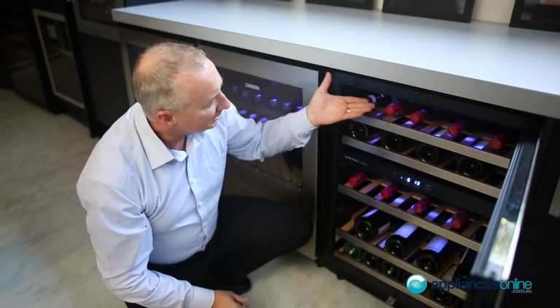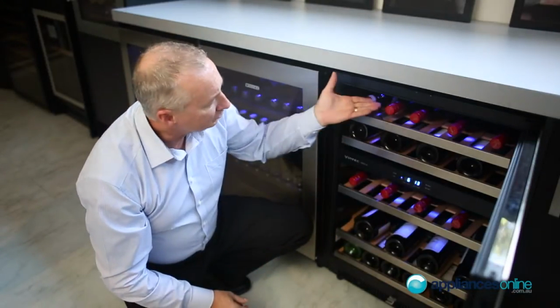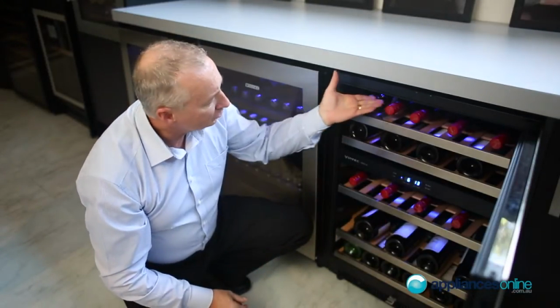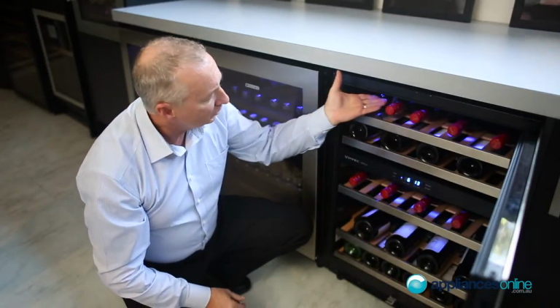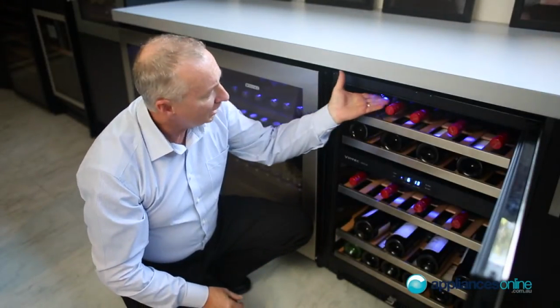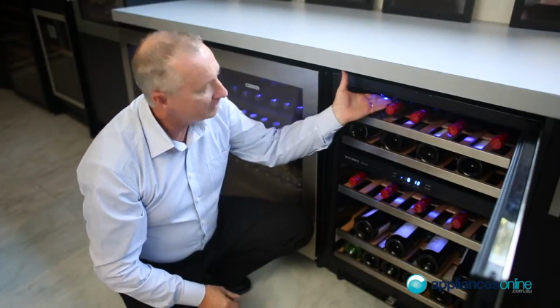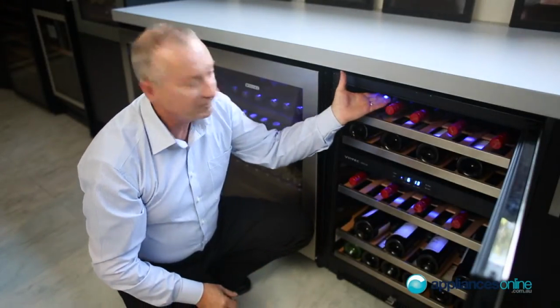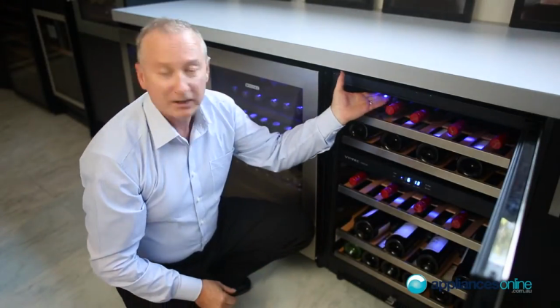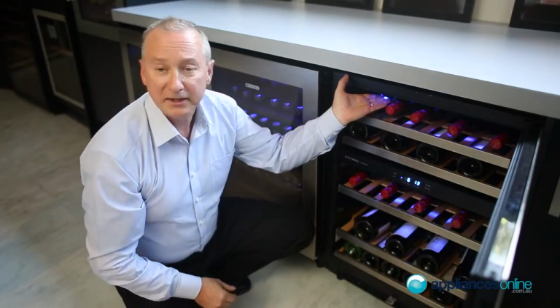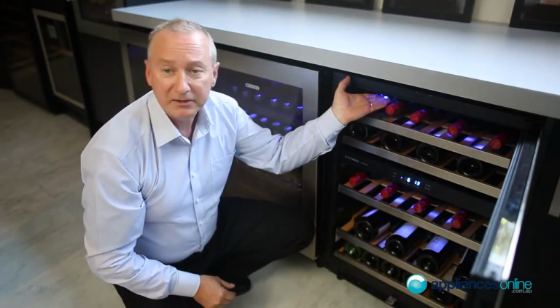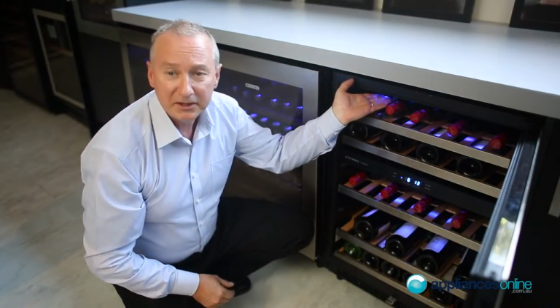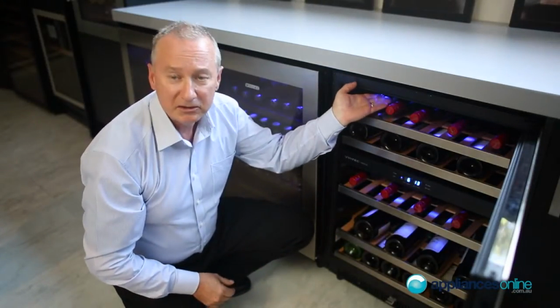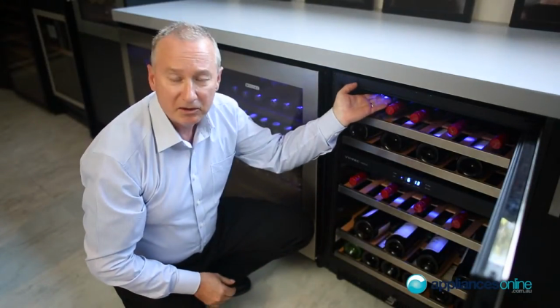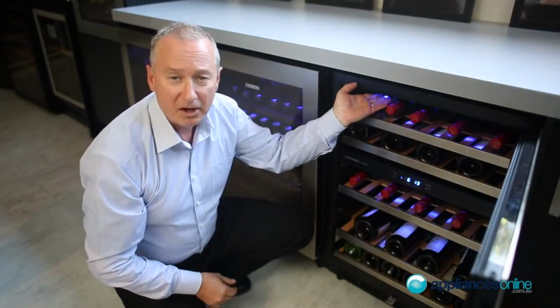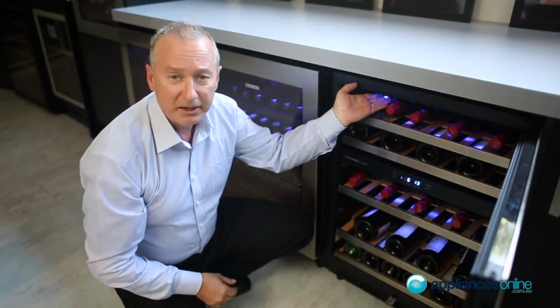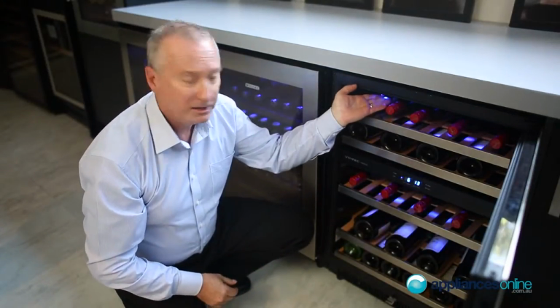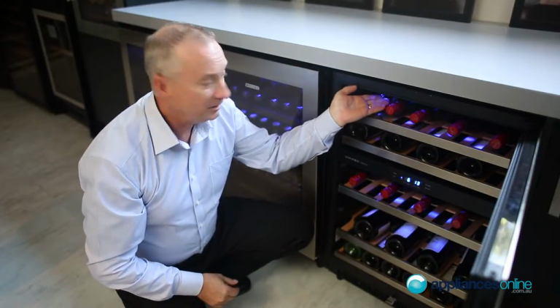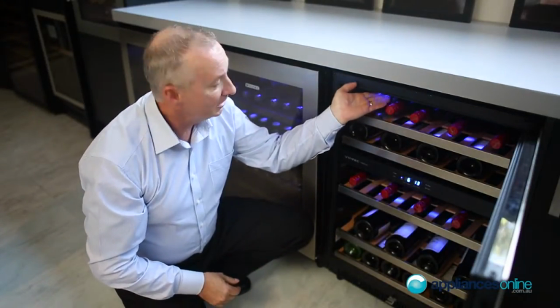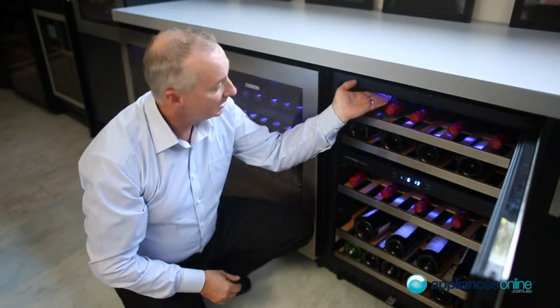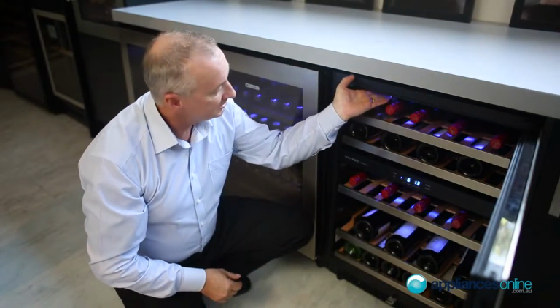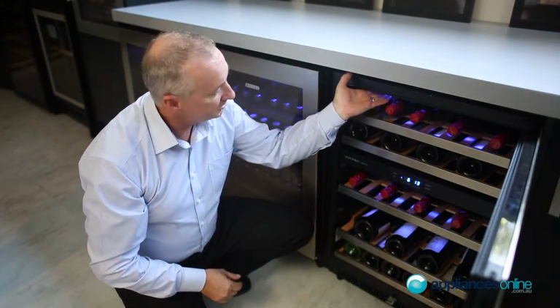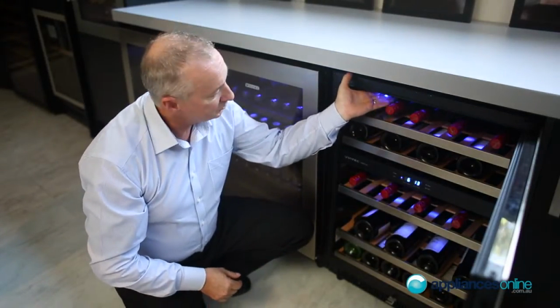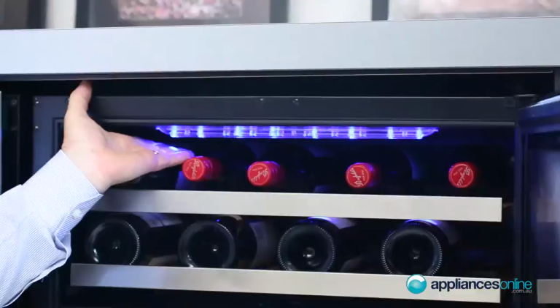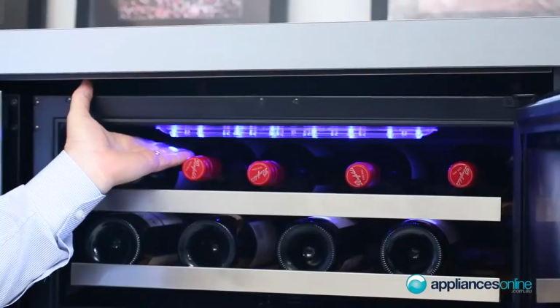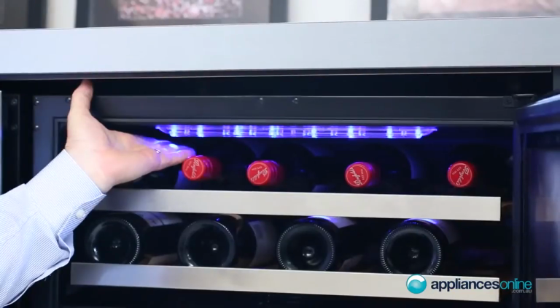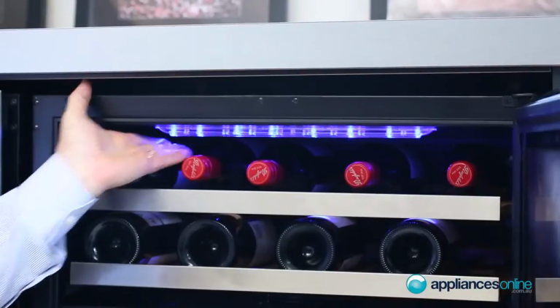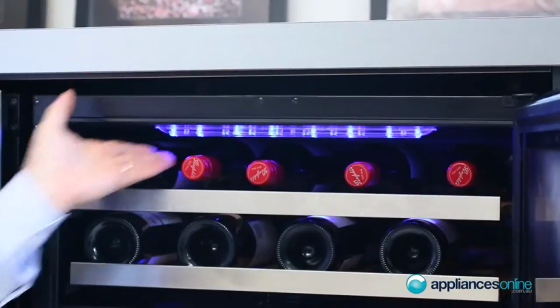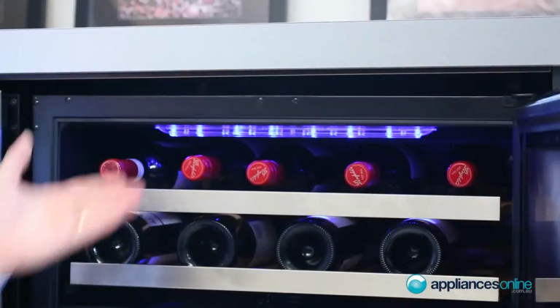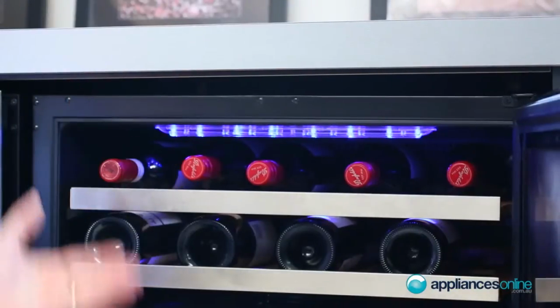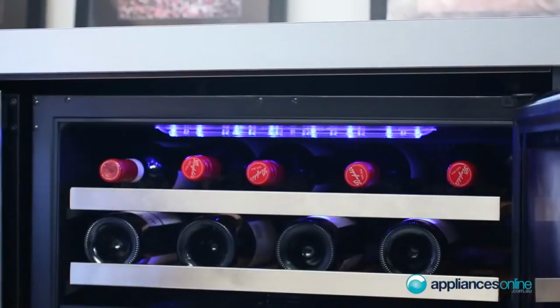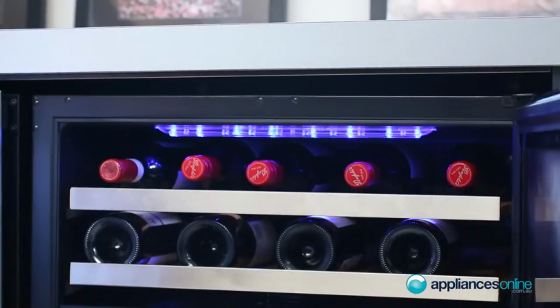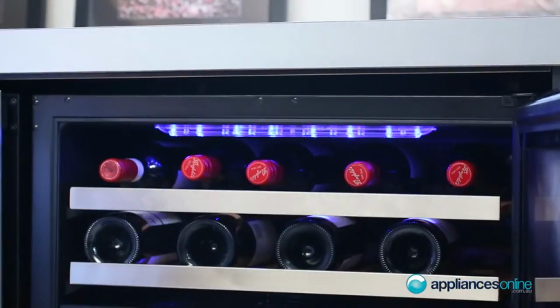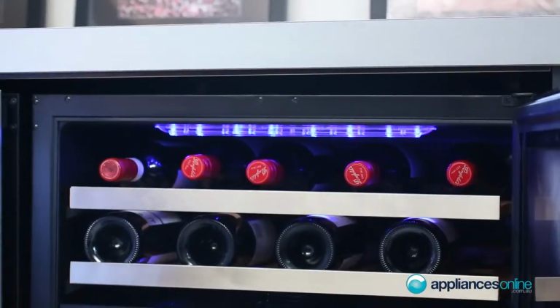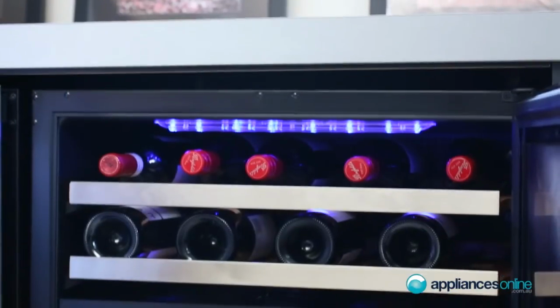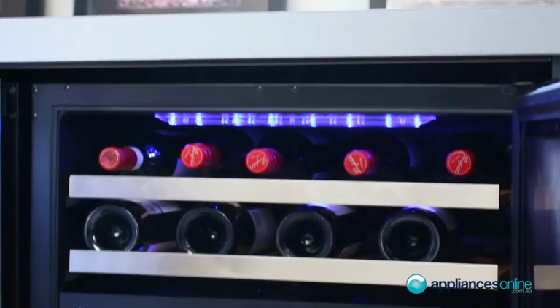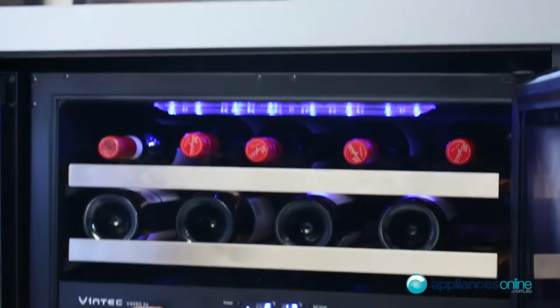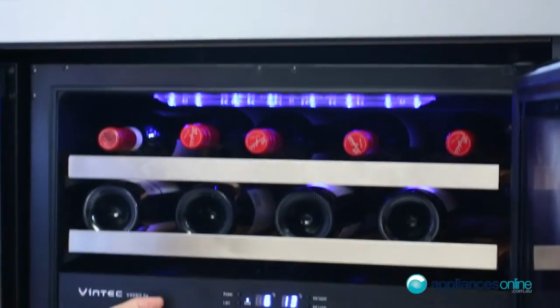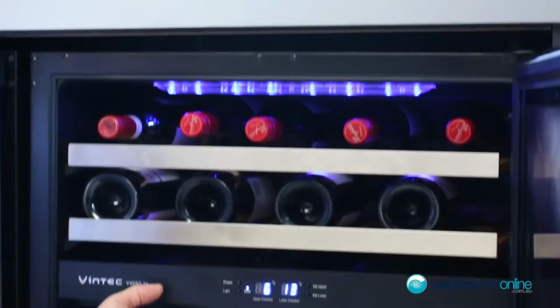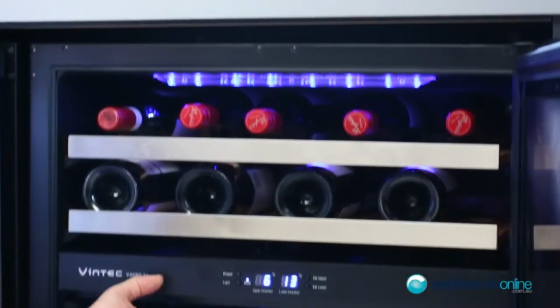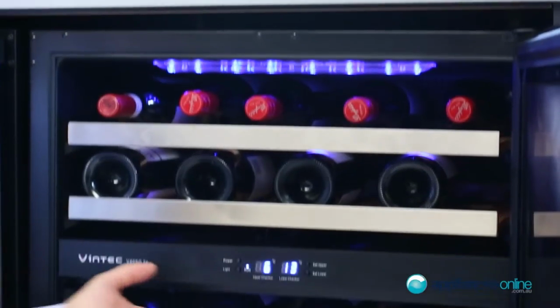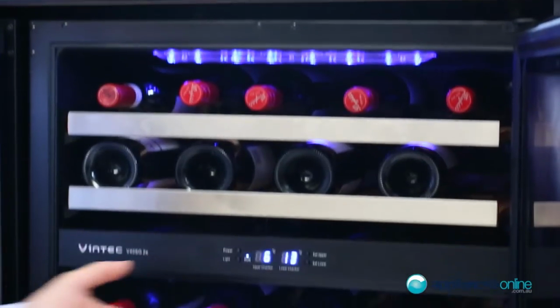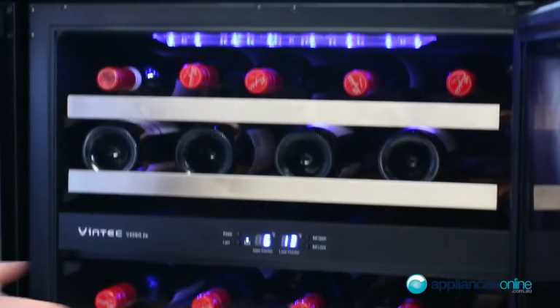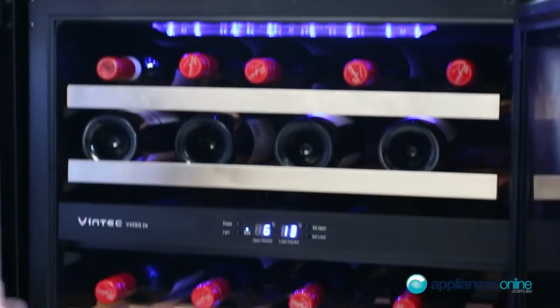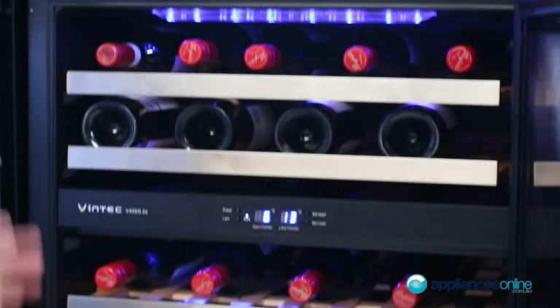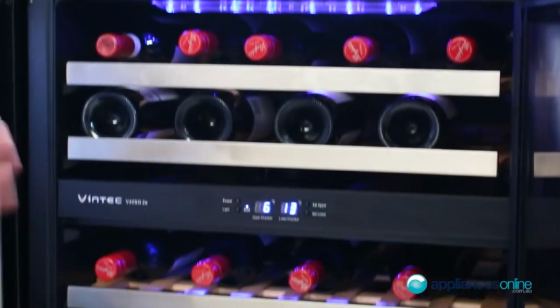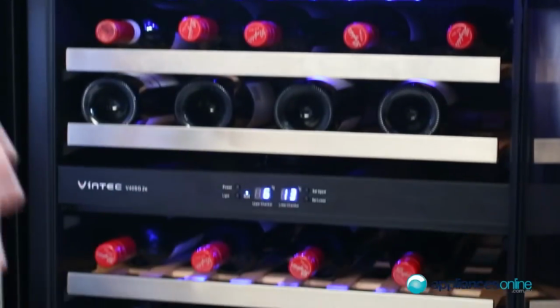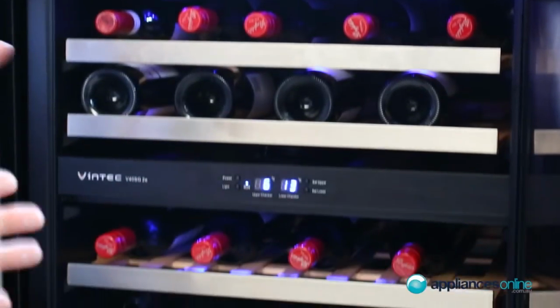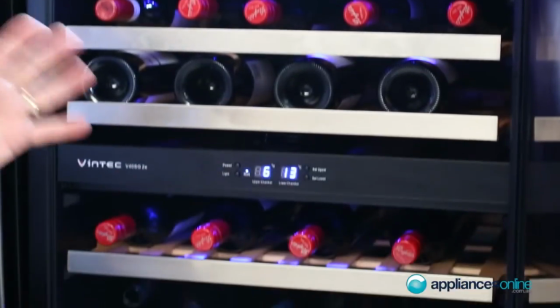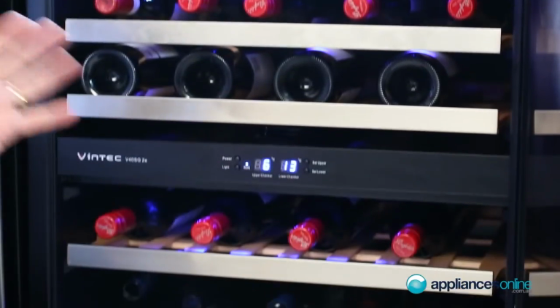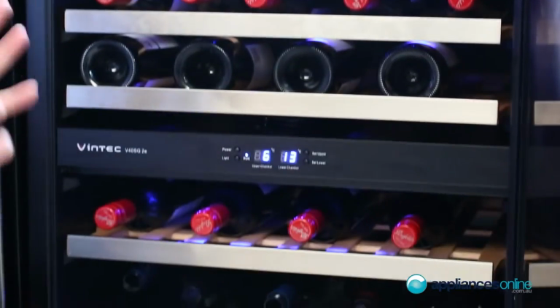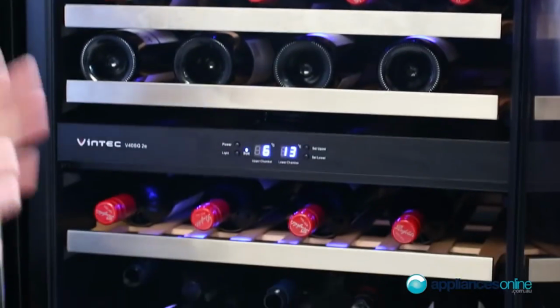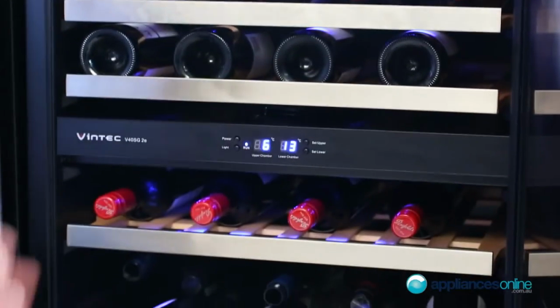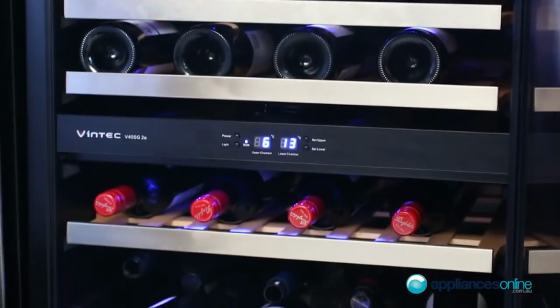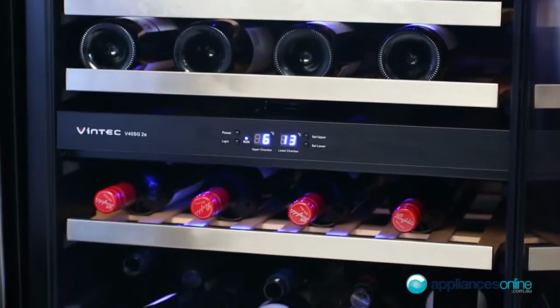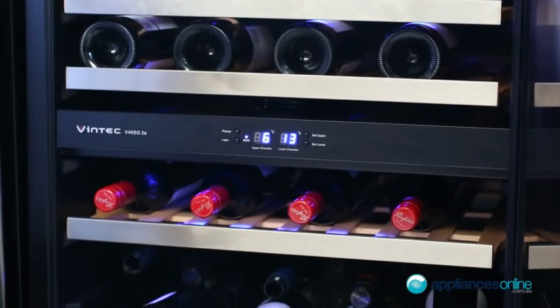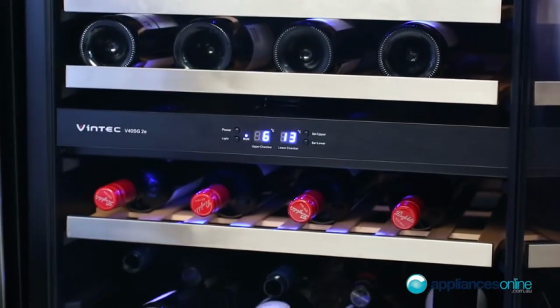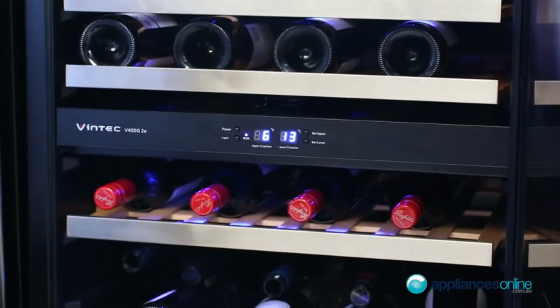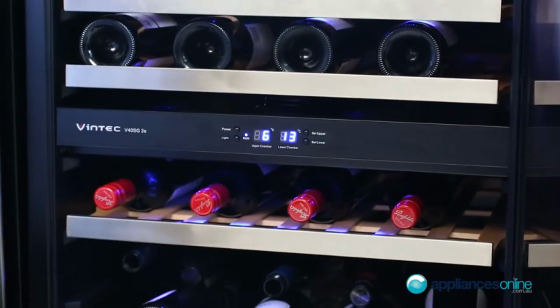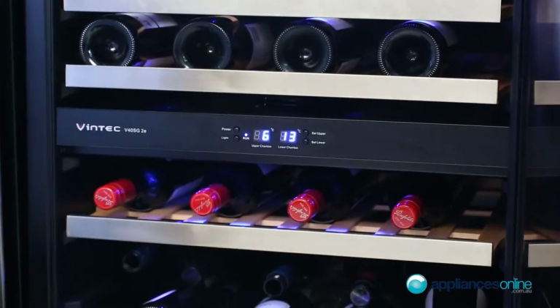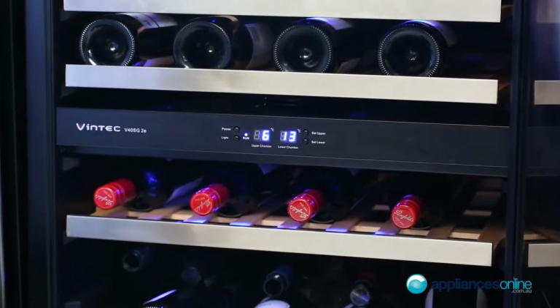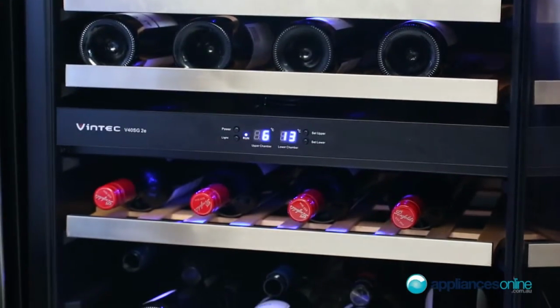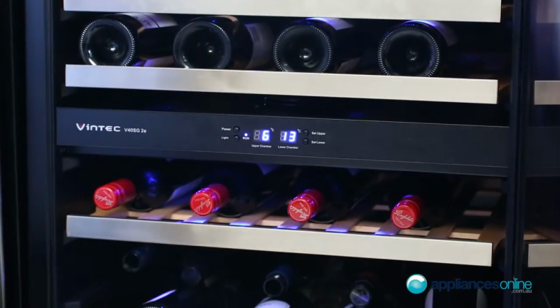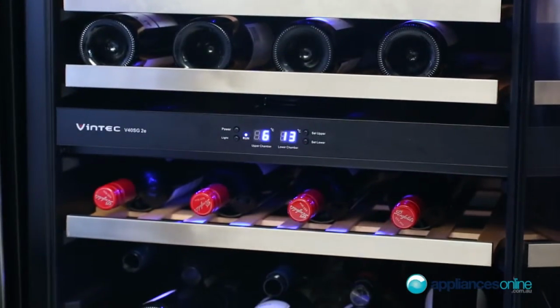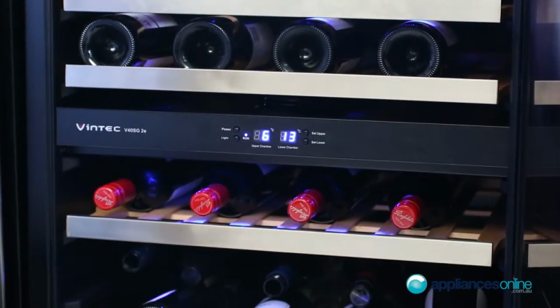They do have LED lighting situated at the top and the bottom, so it gives you nice lighting within the unit.